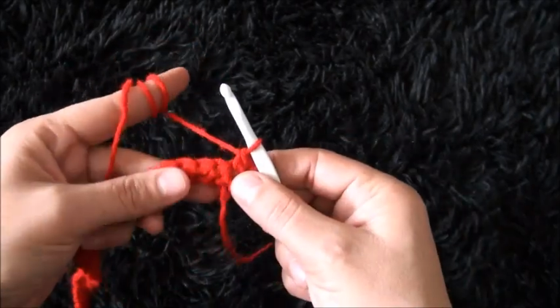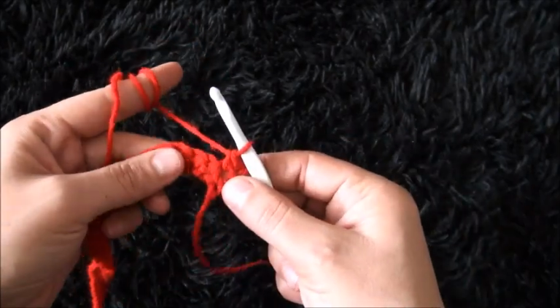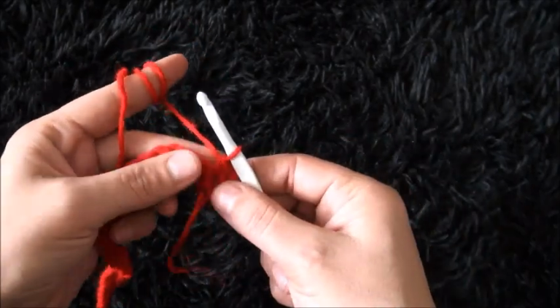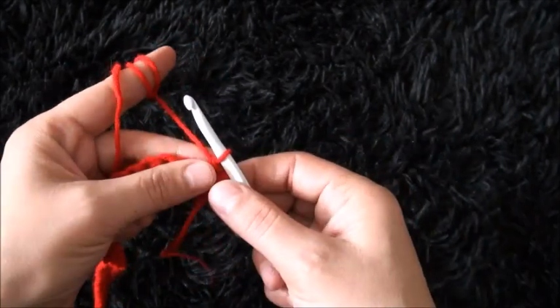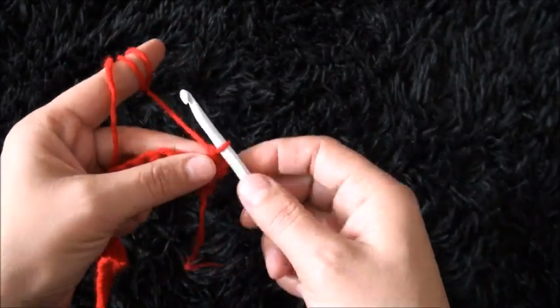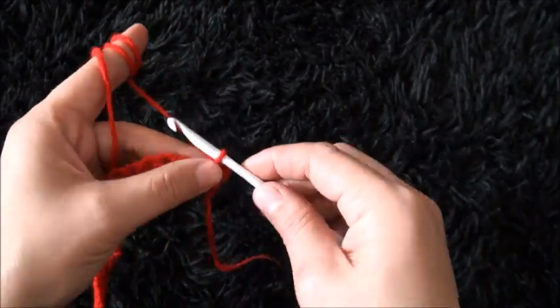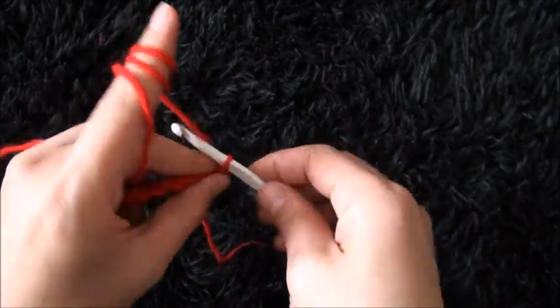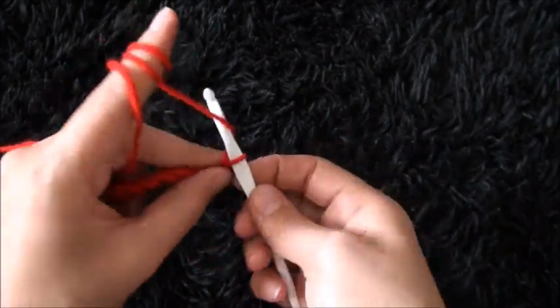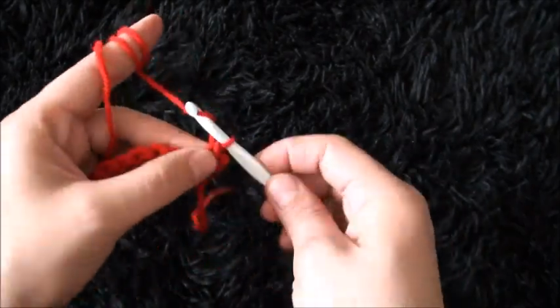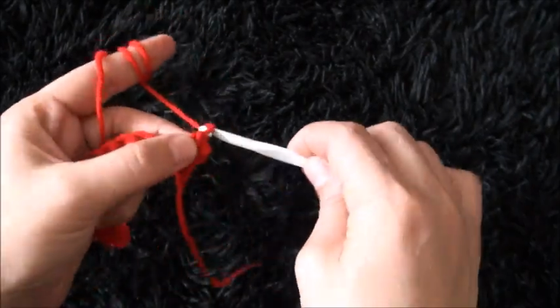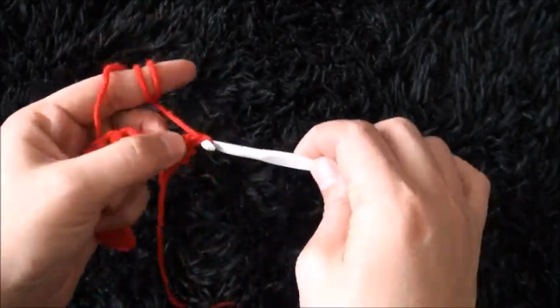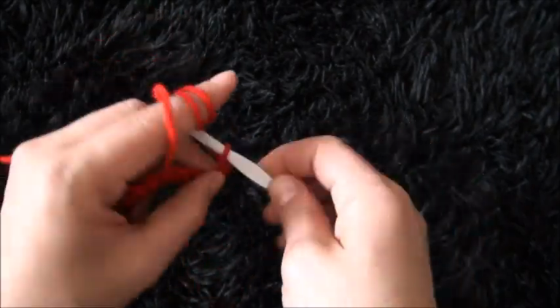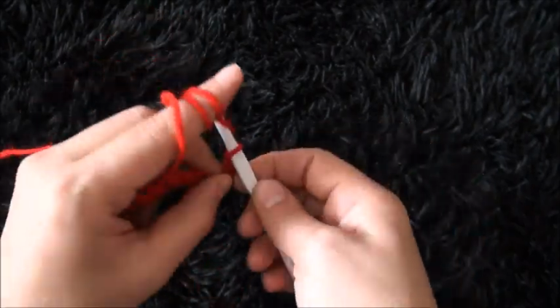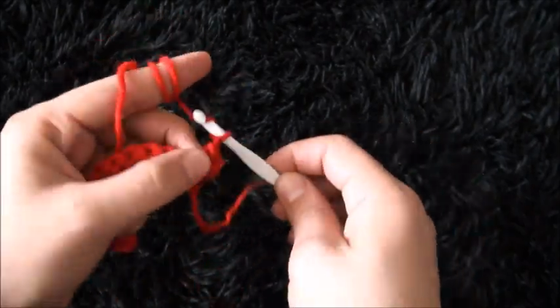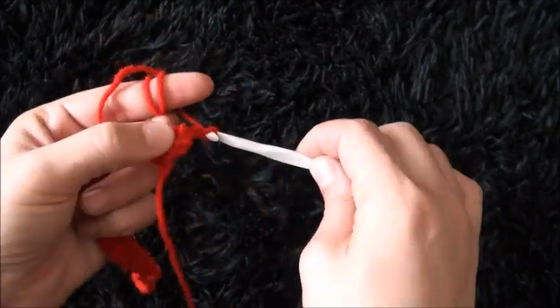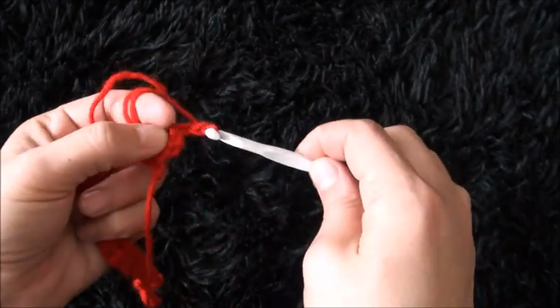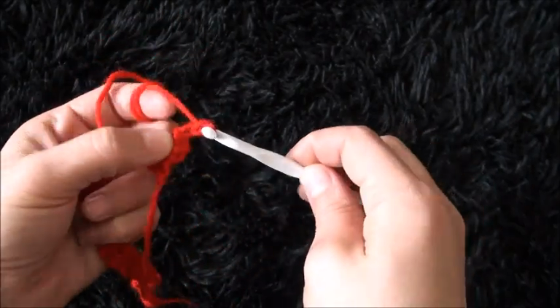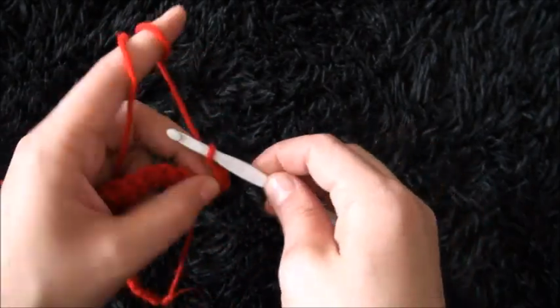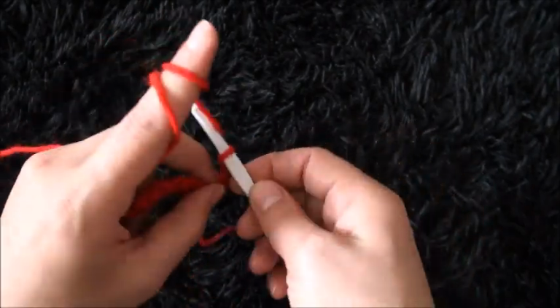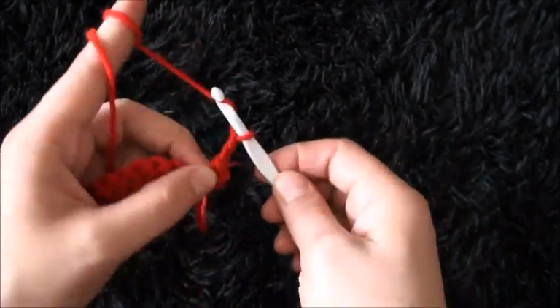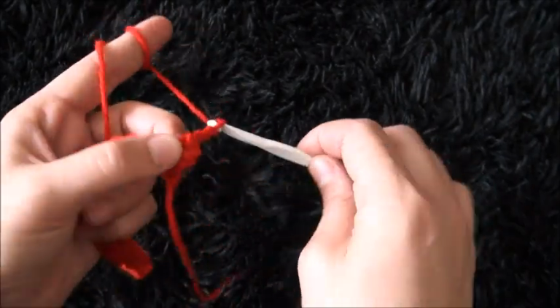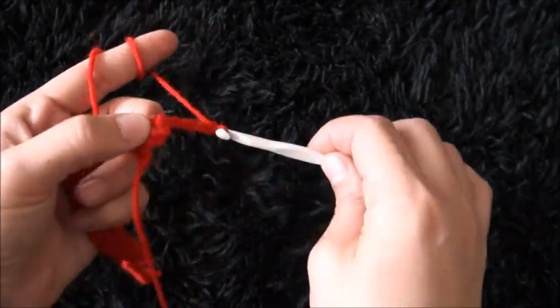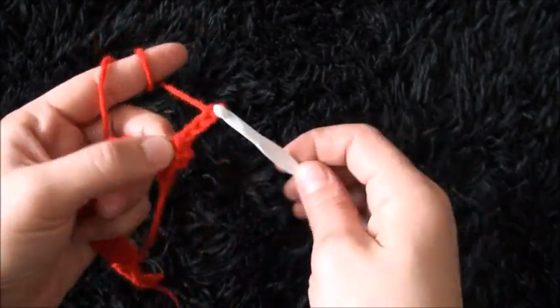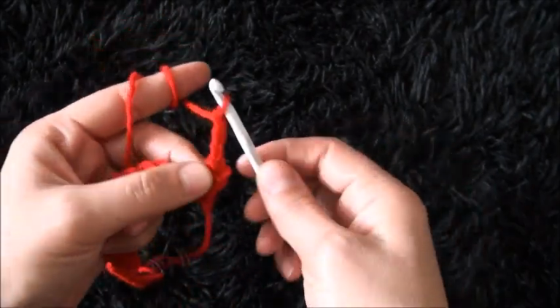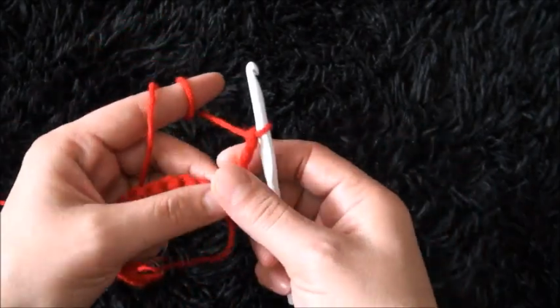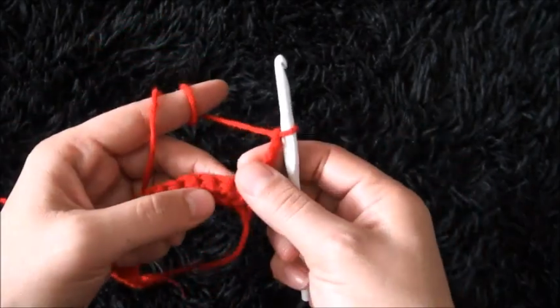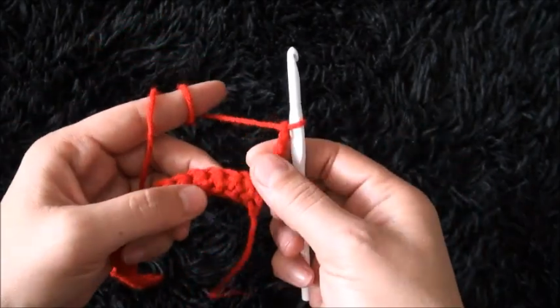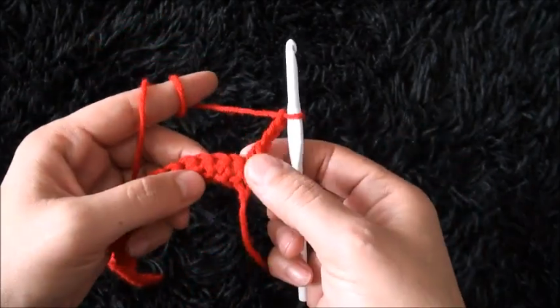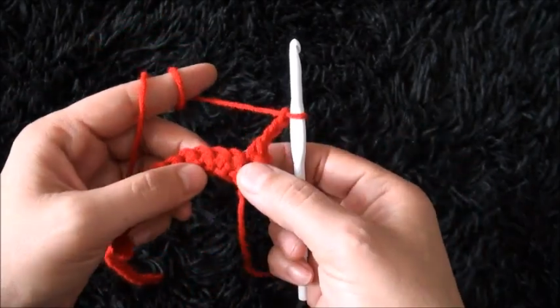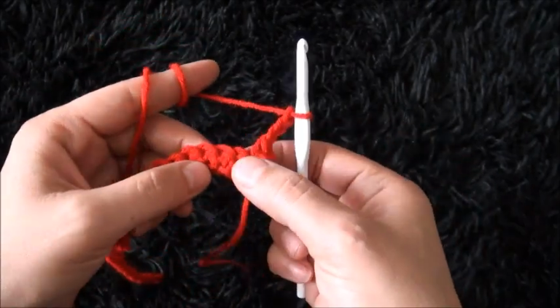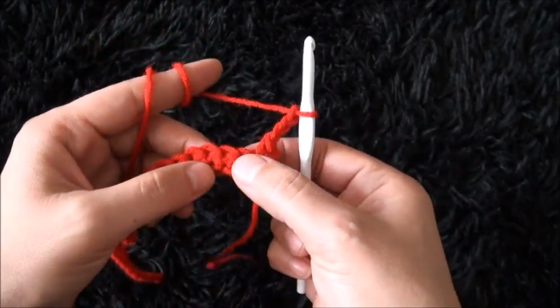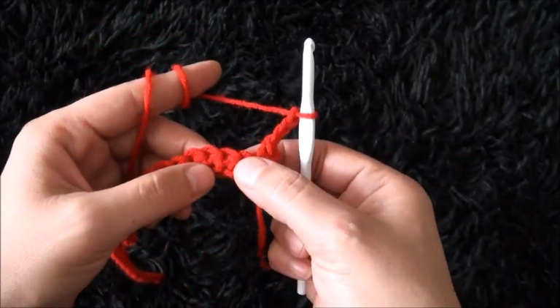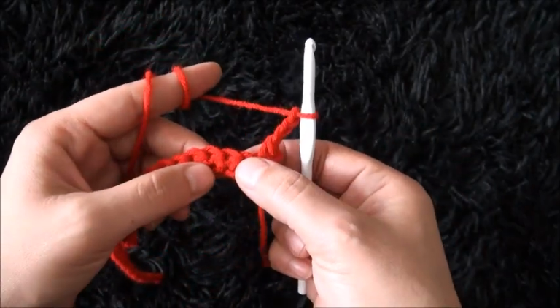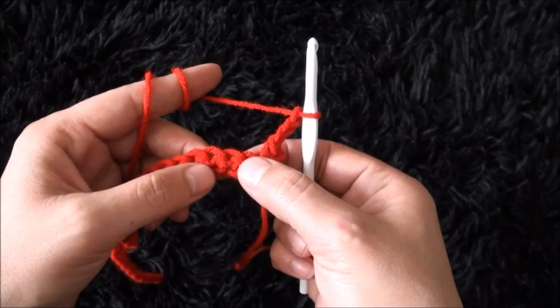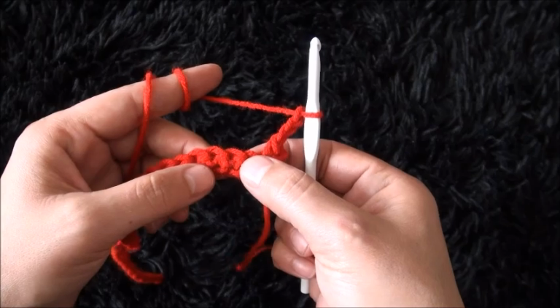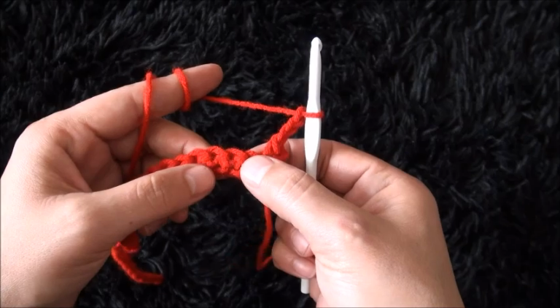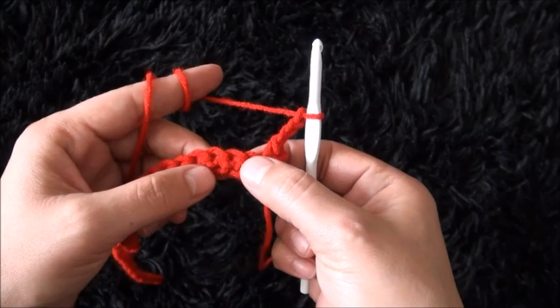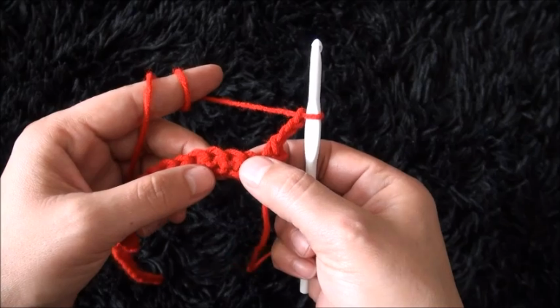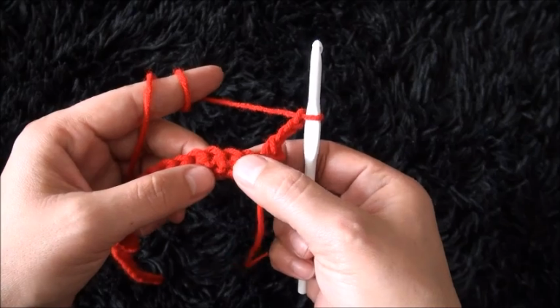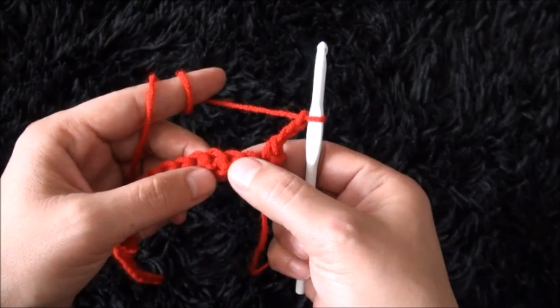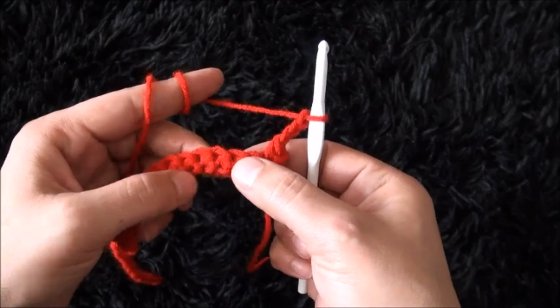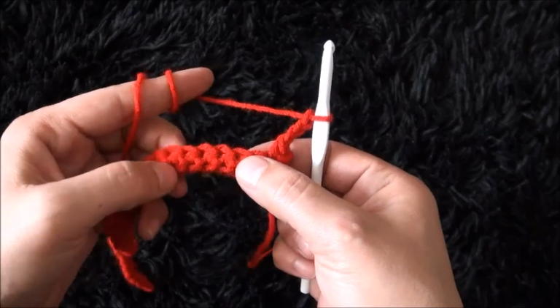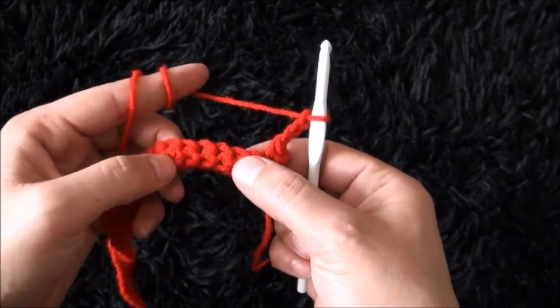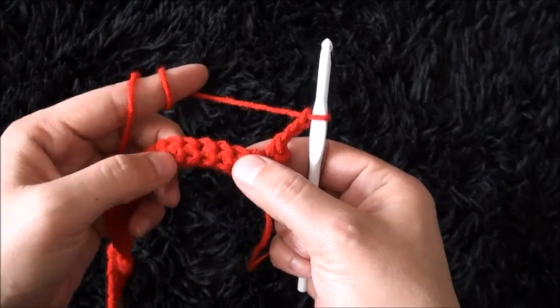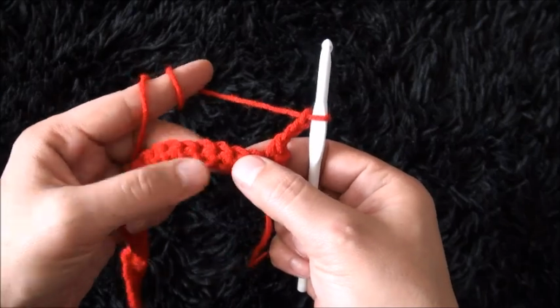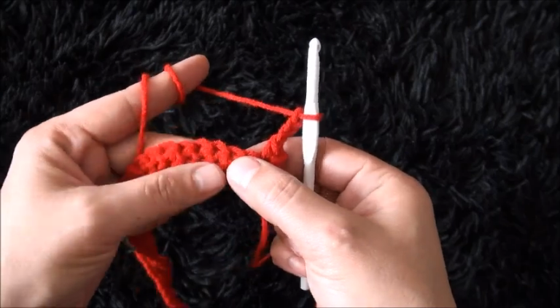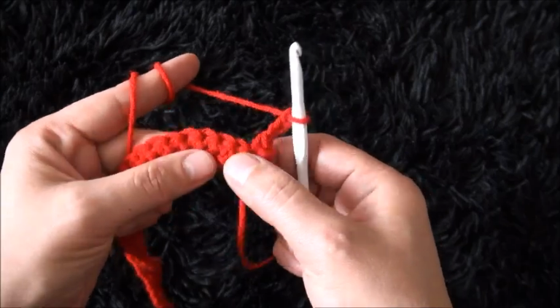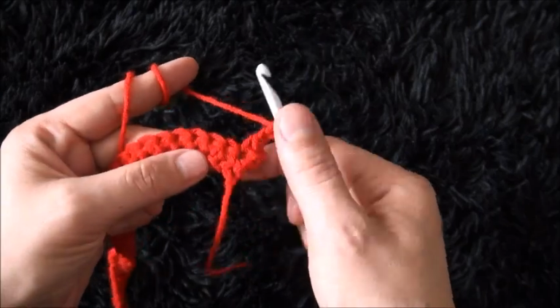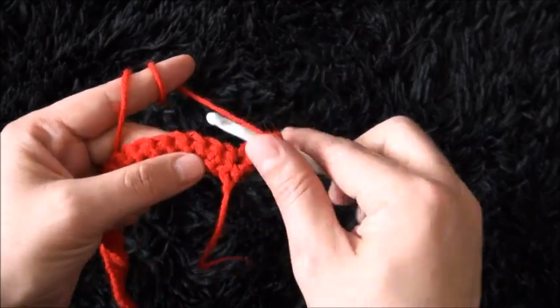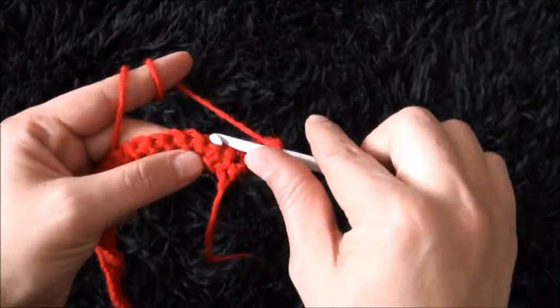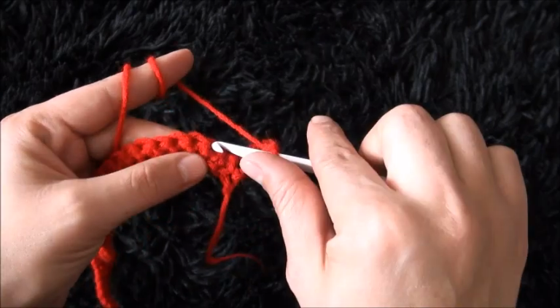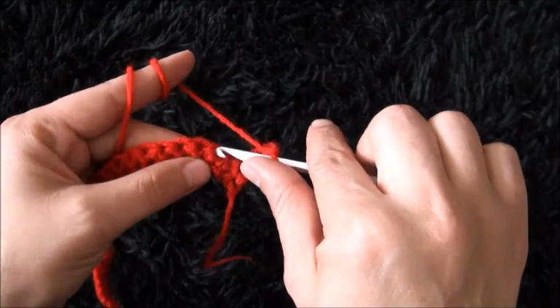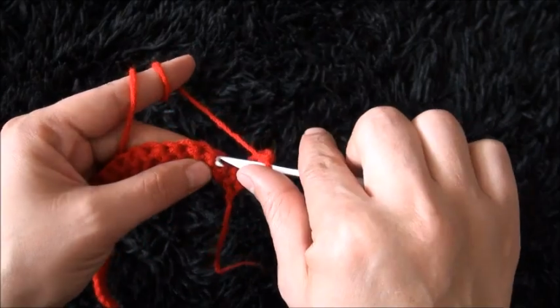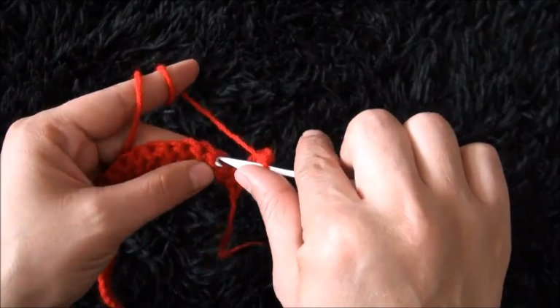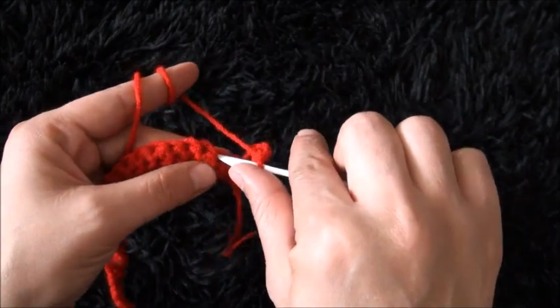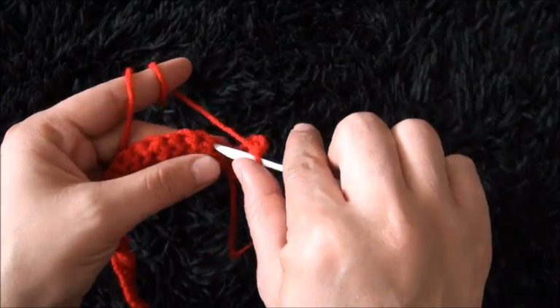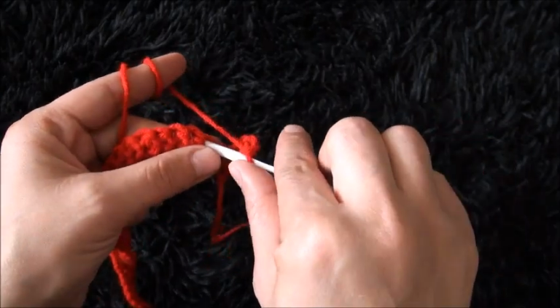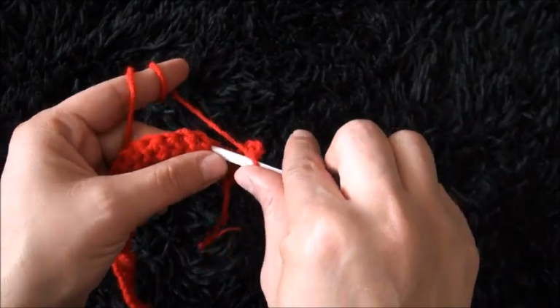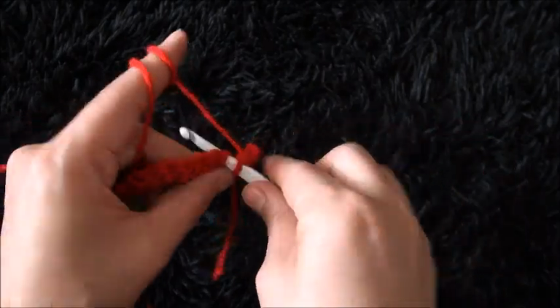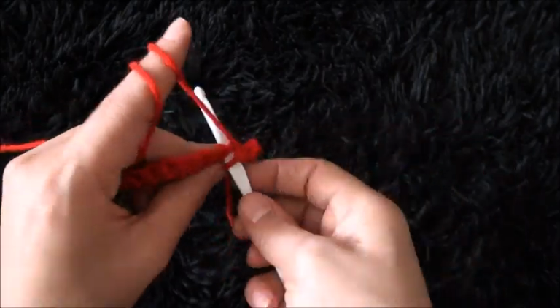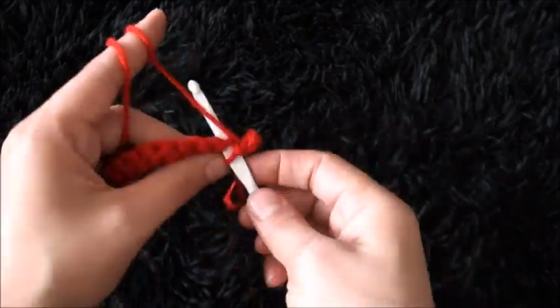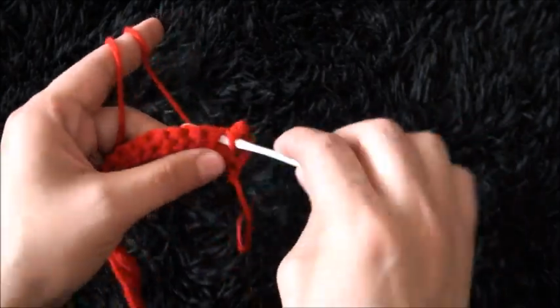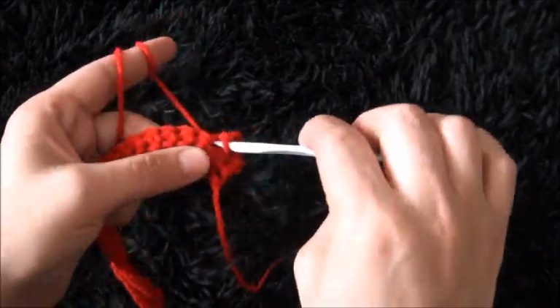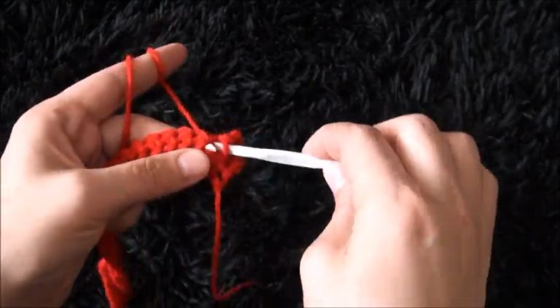Now I'll chain 3, then I'll skip 1 chain and through the next 4 chains I'll make 1 single crochet through each chain.